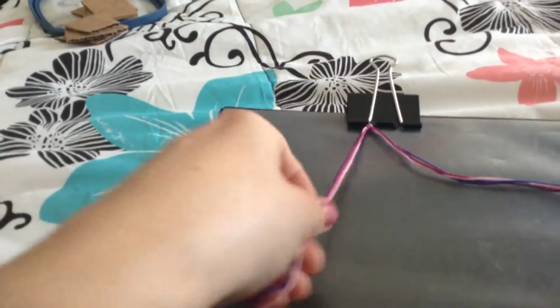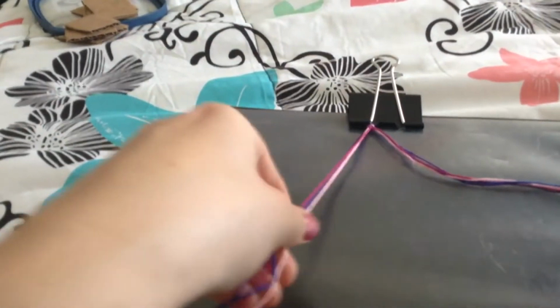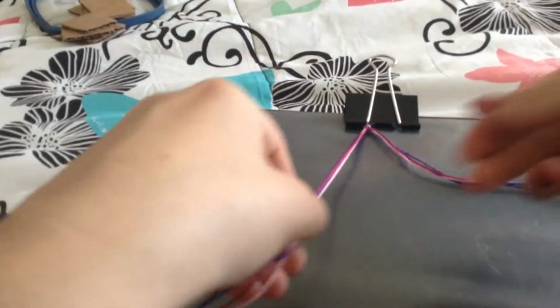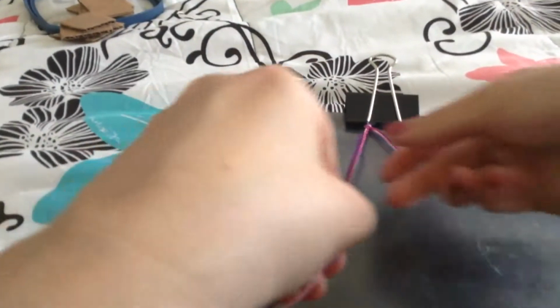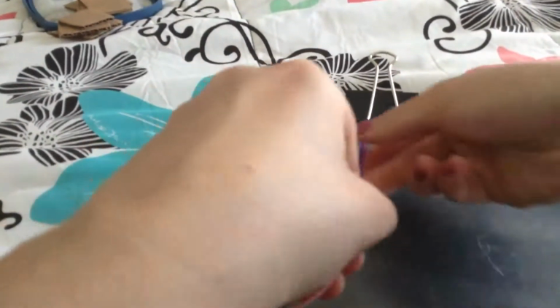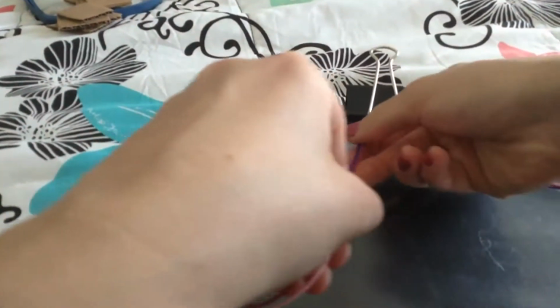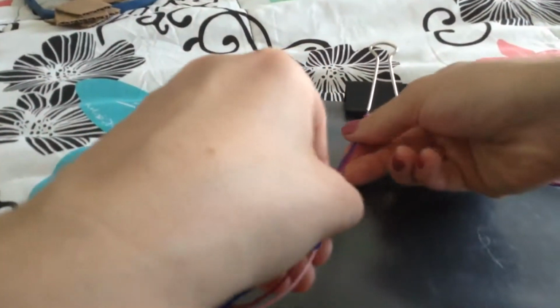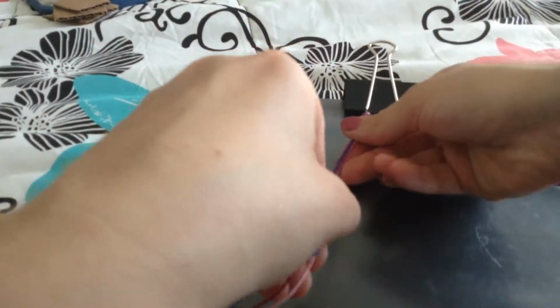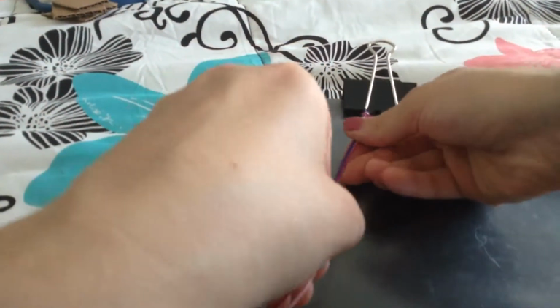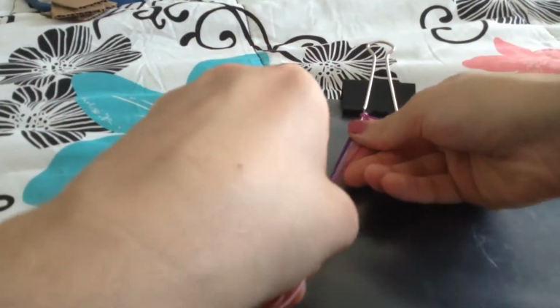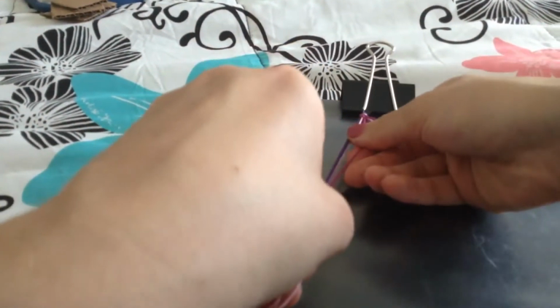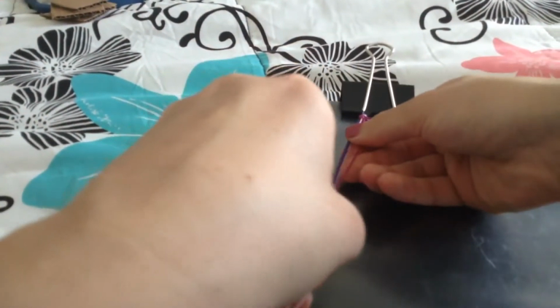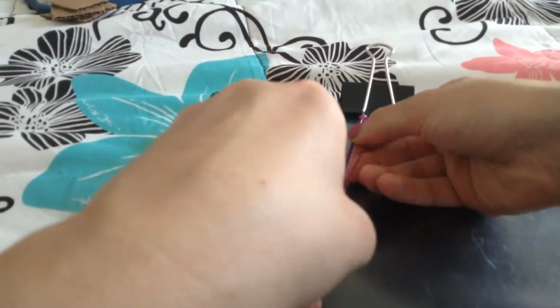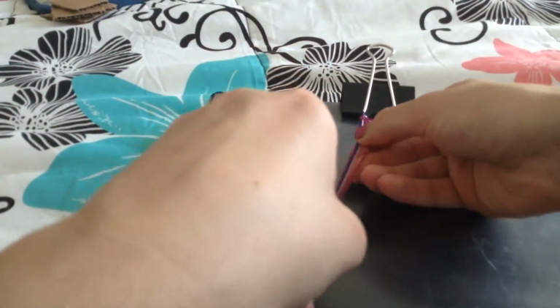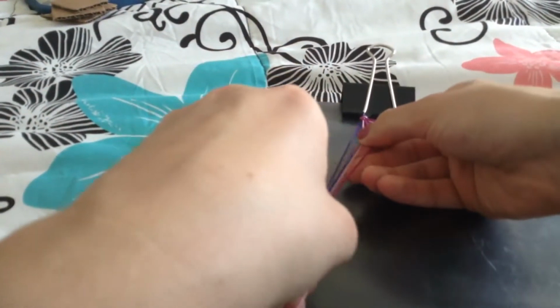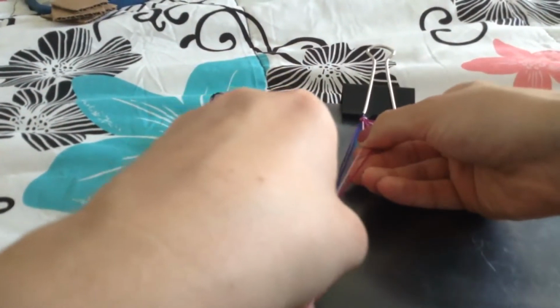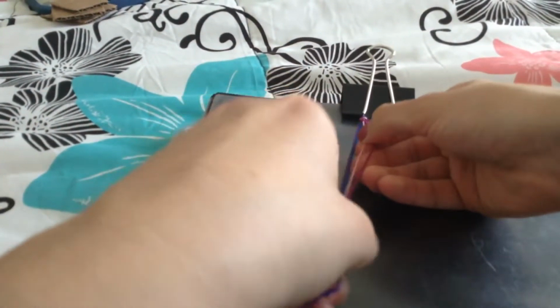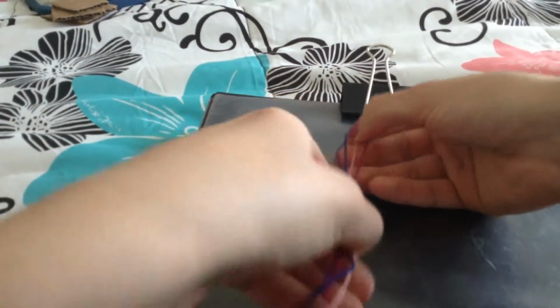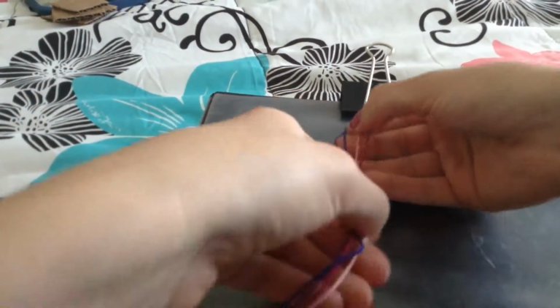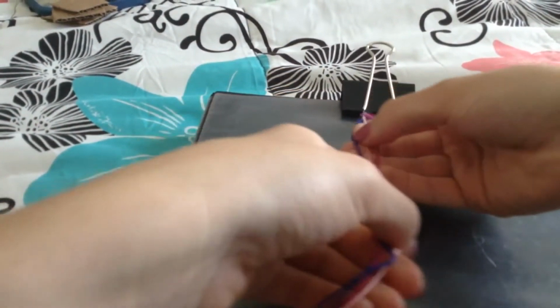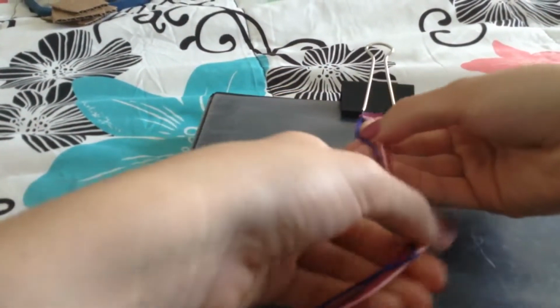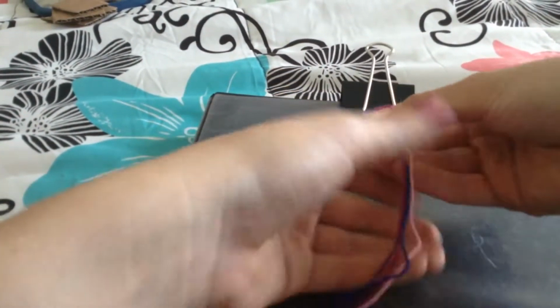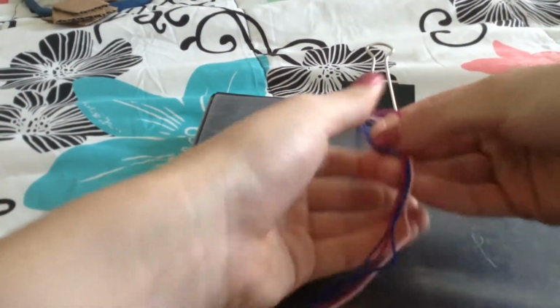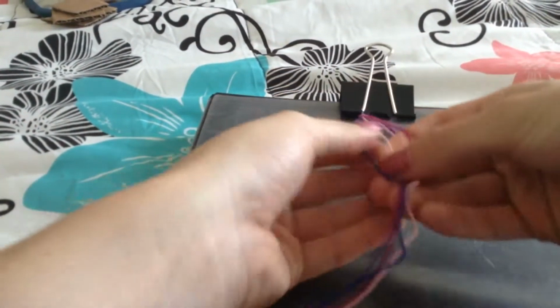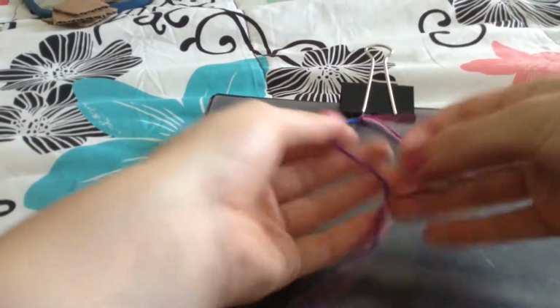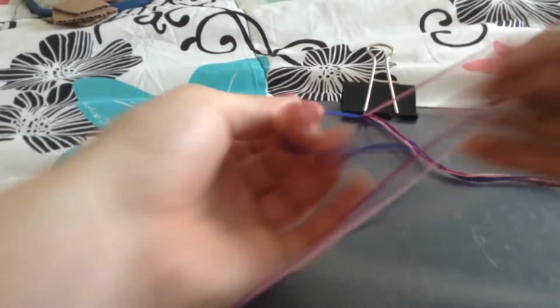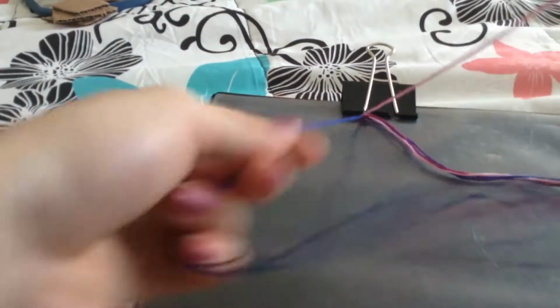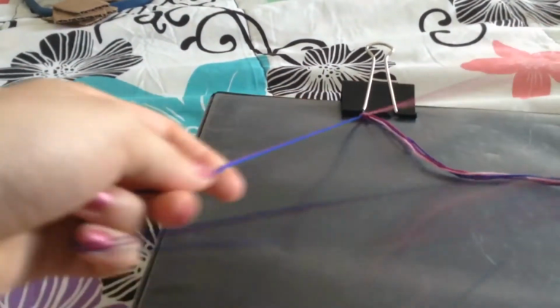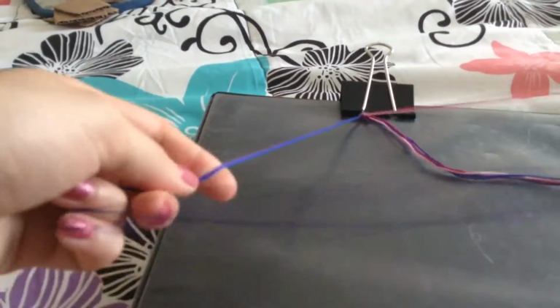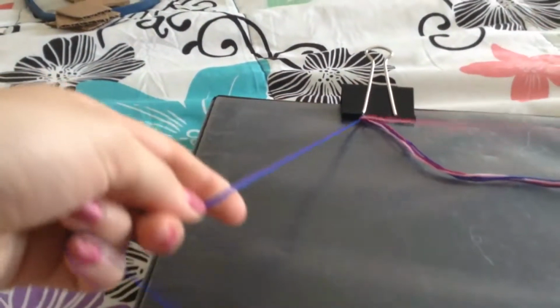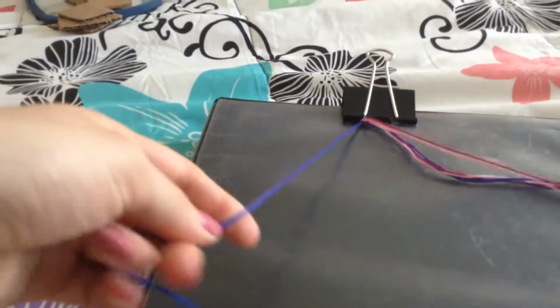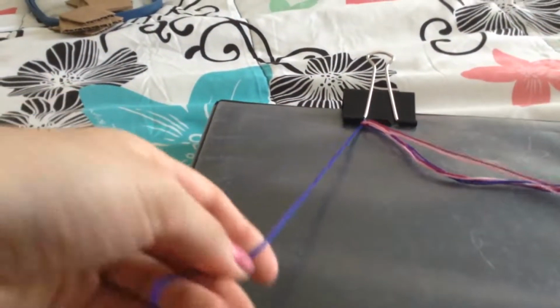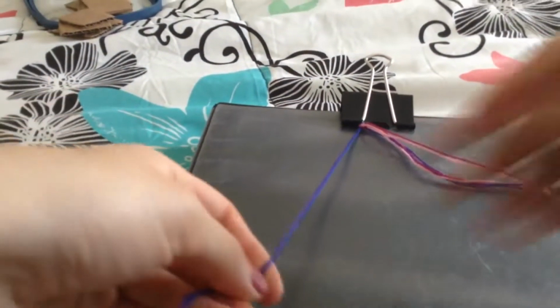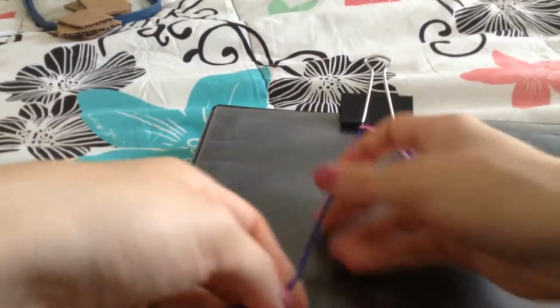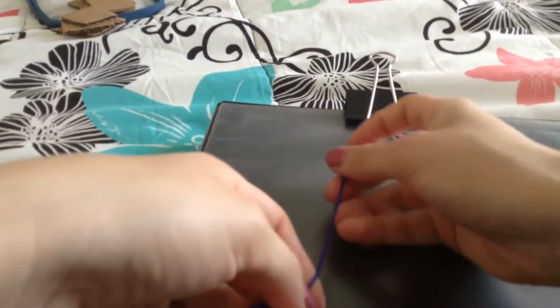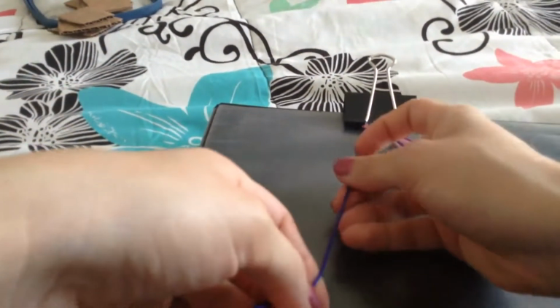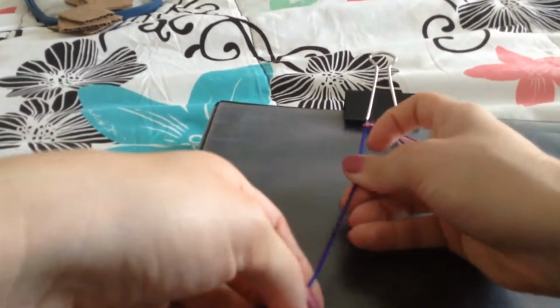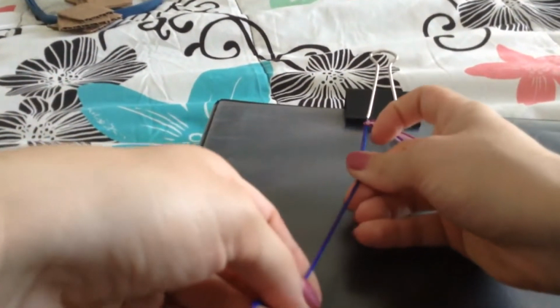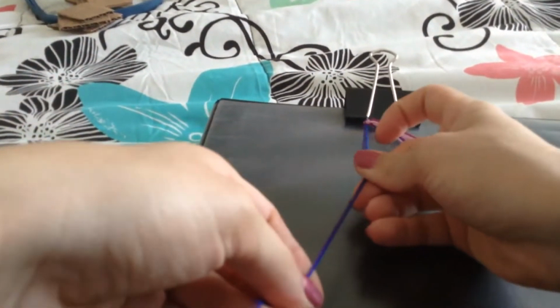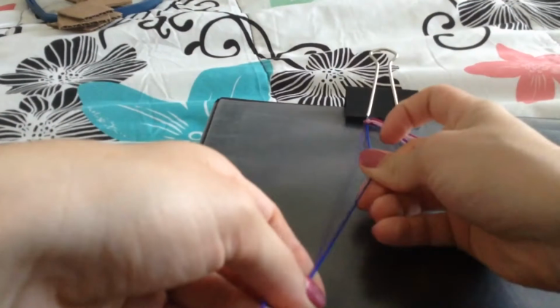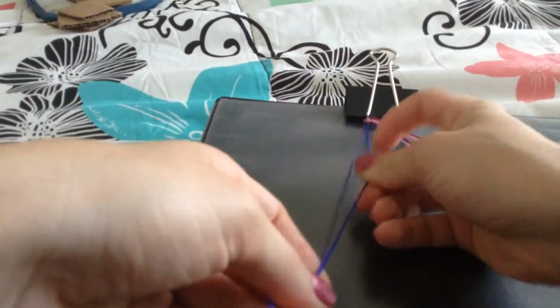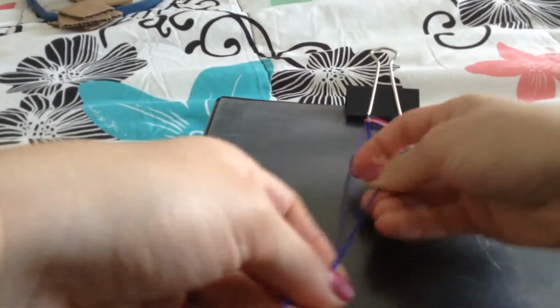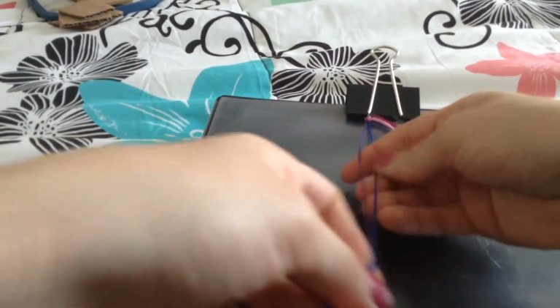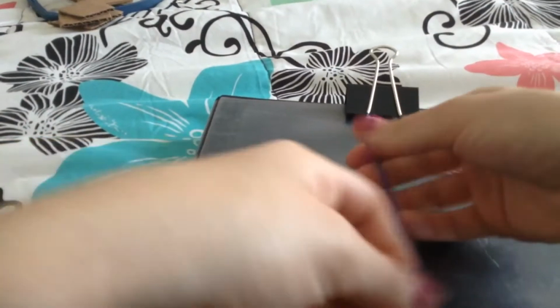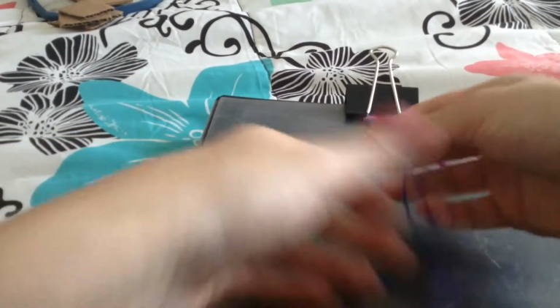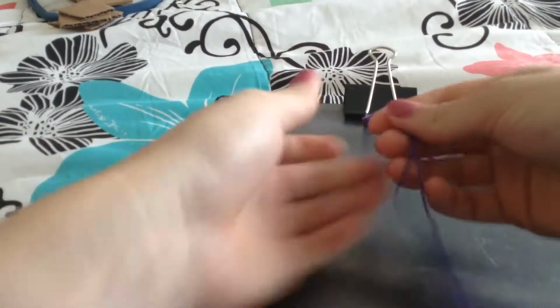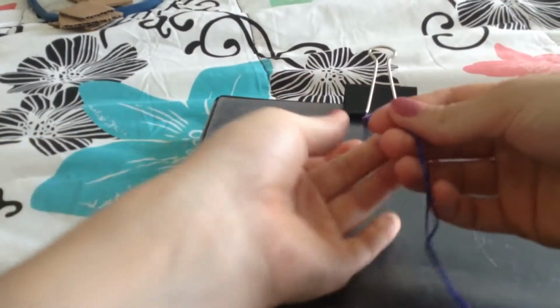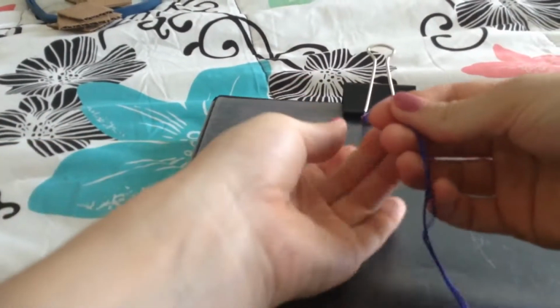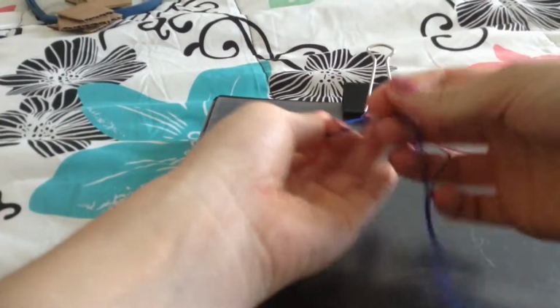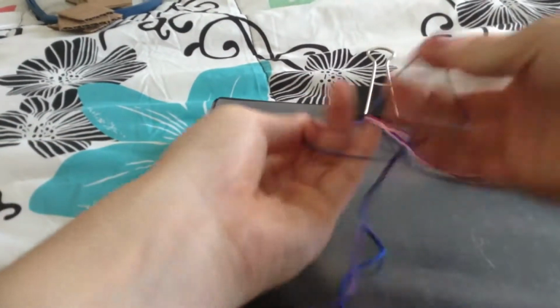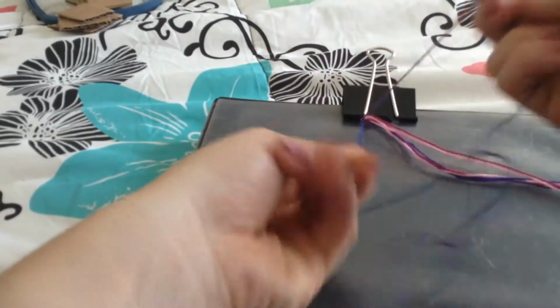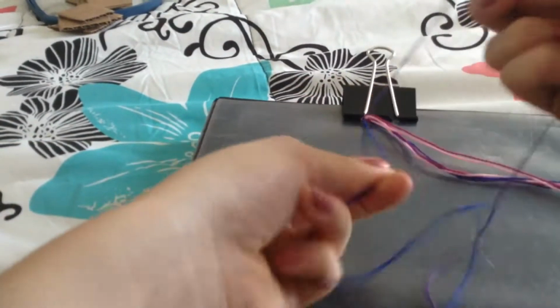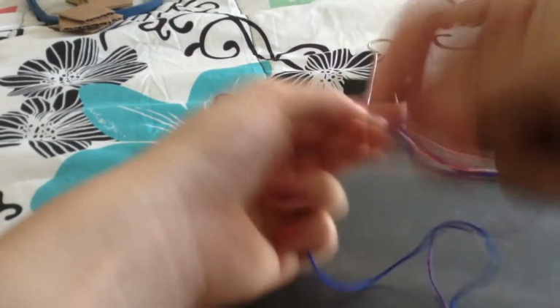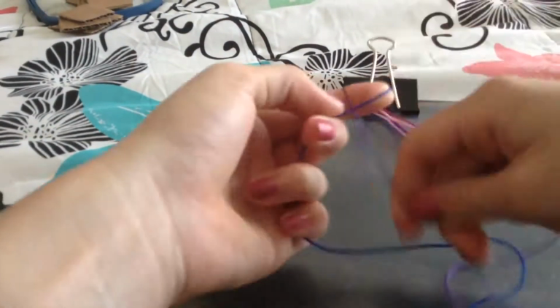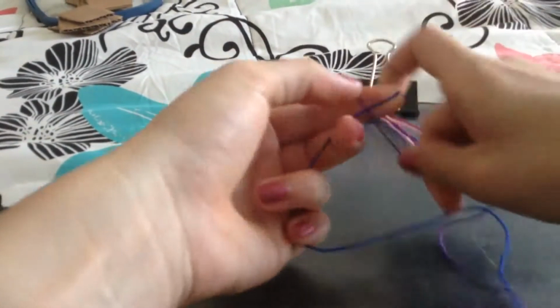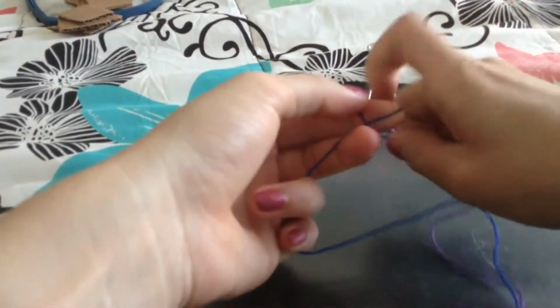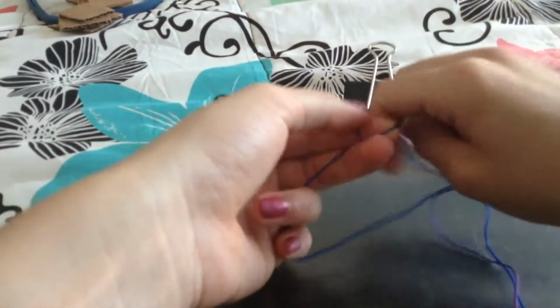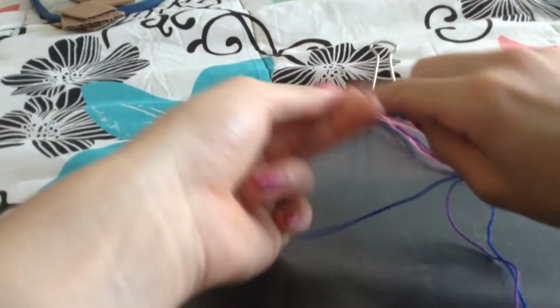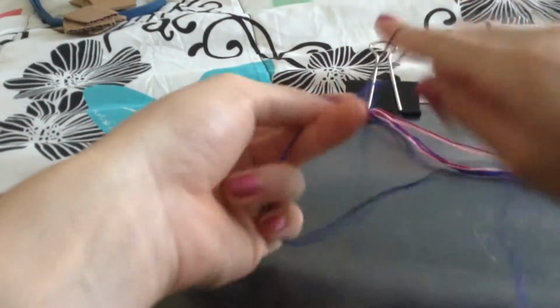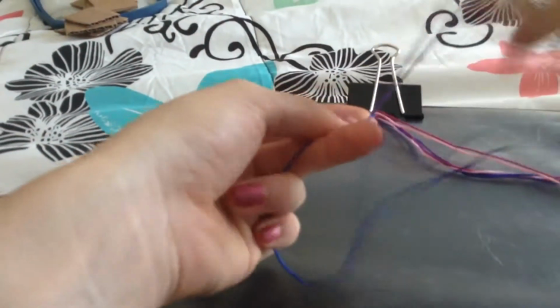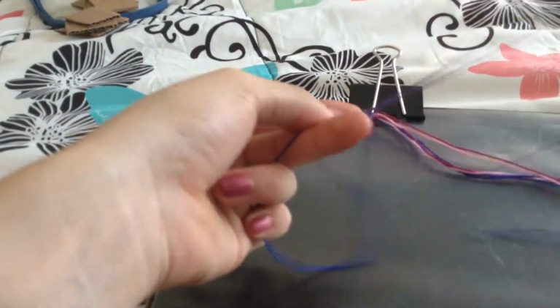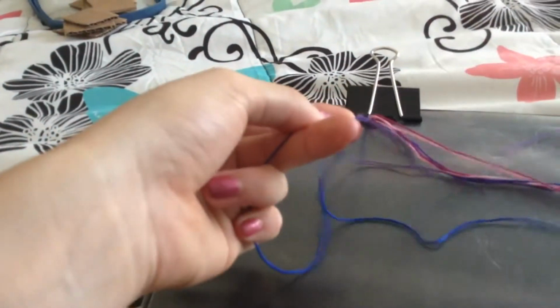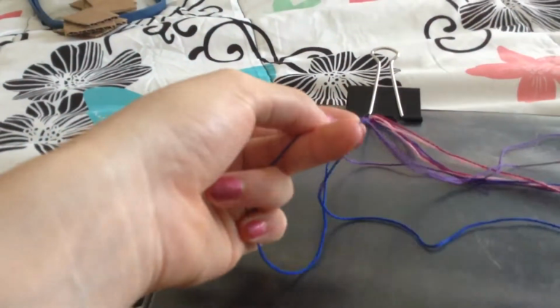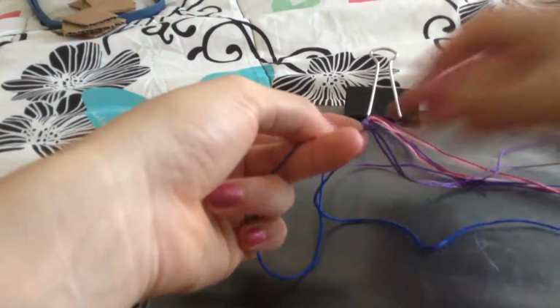Then you just move on to the next color and you just keep doing the same thing. You just do forward knots on the left and backward knots on the right.